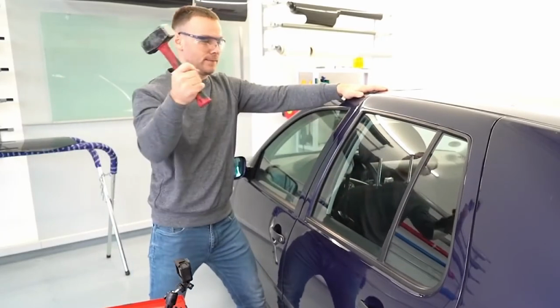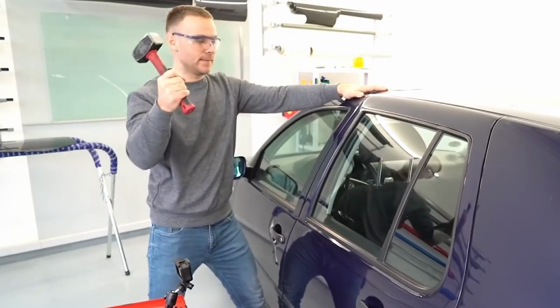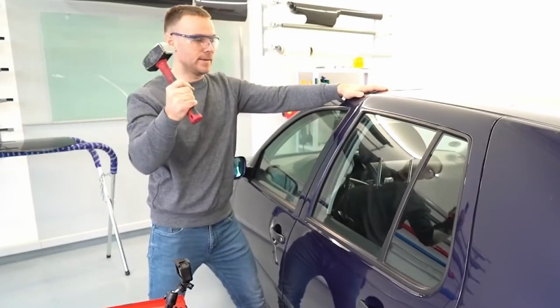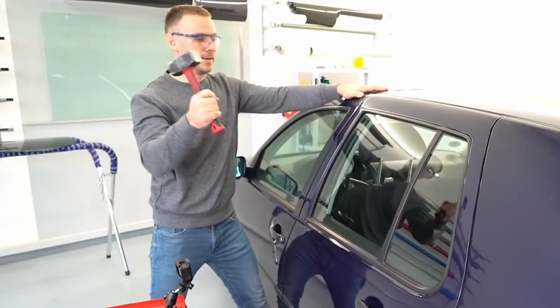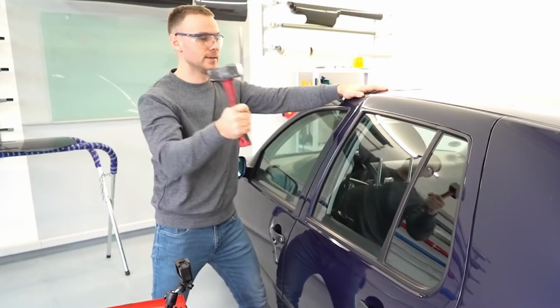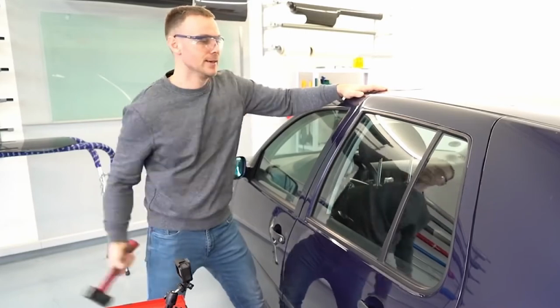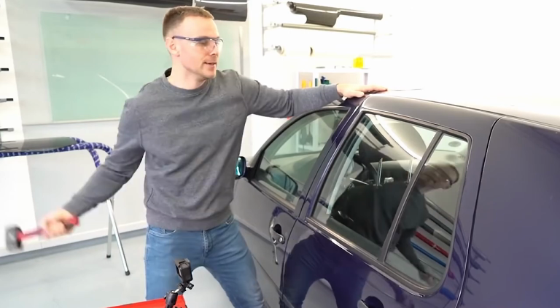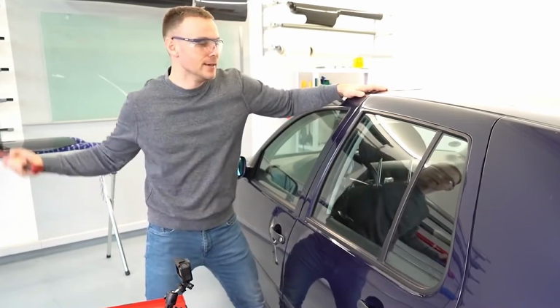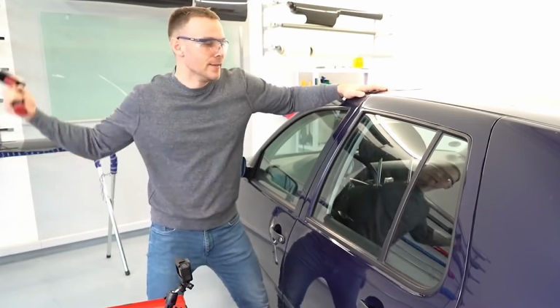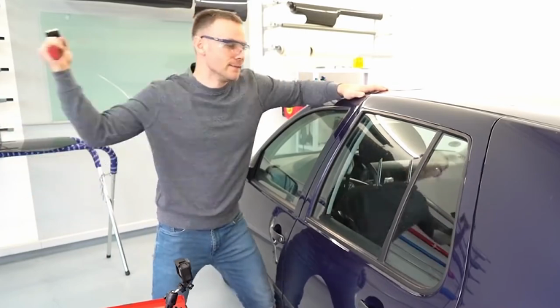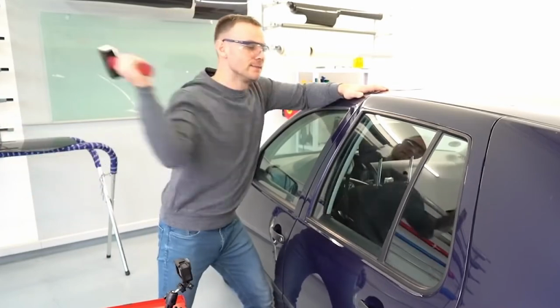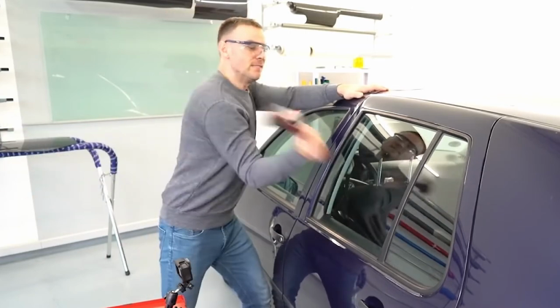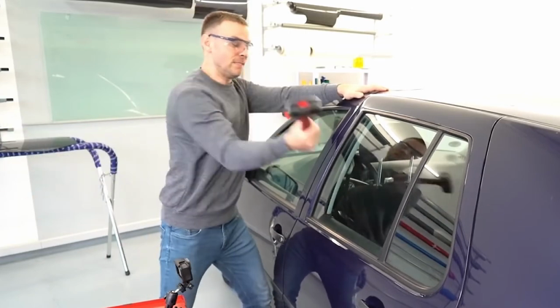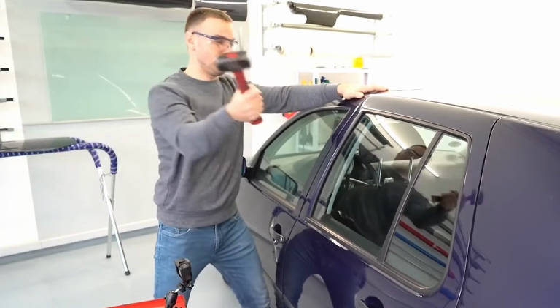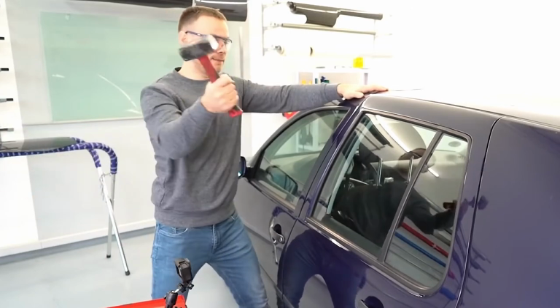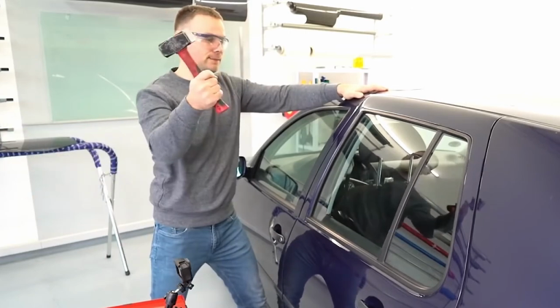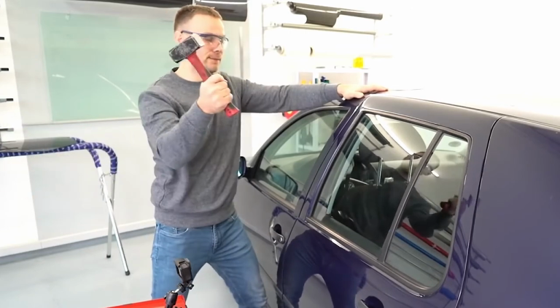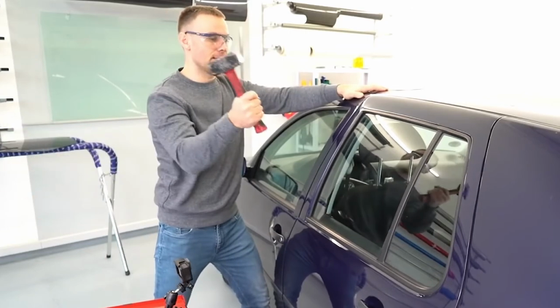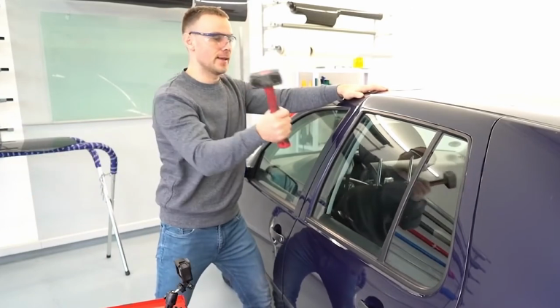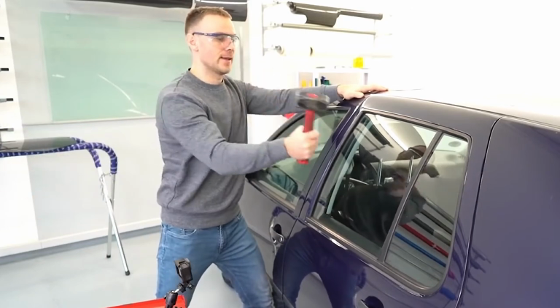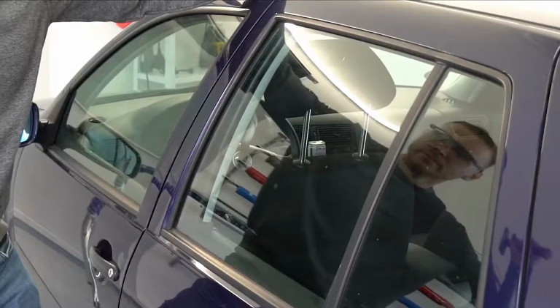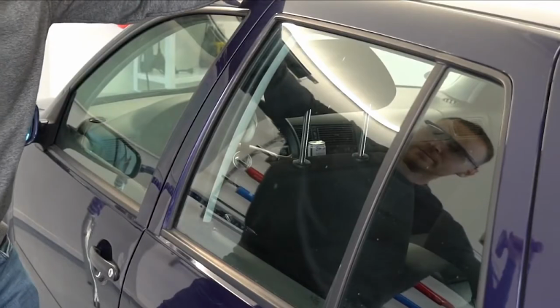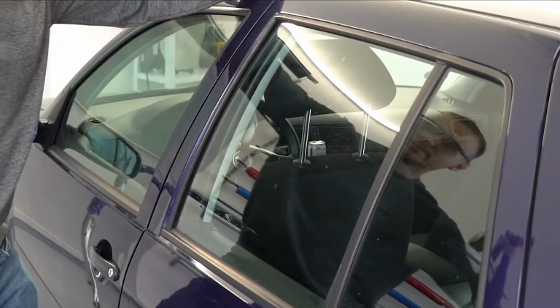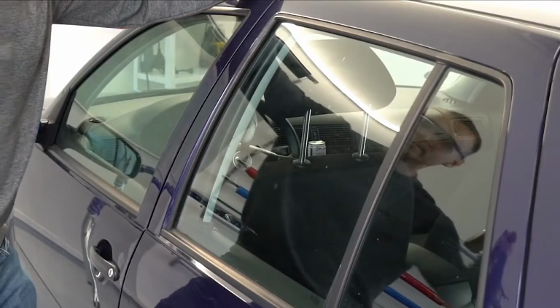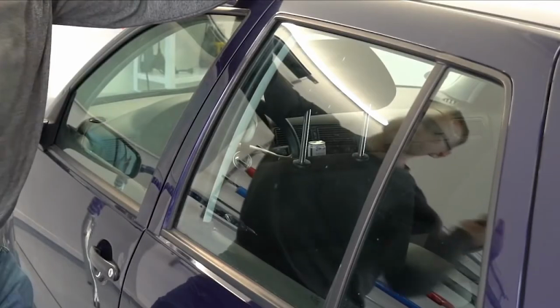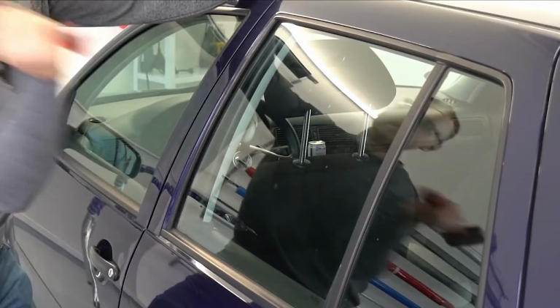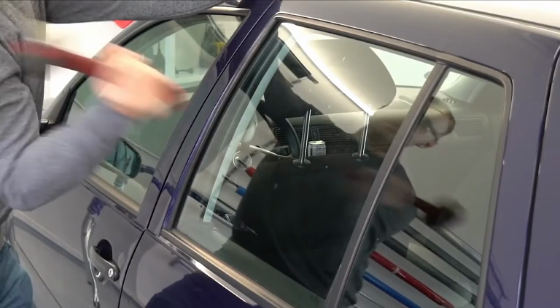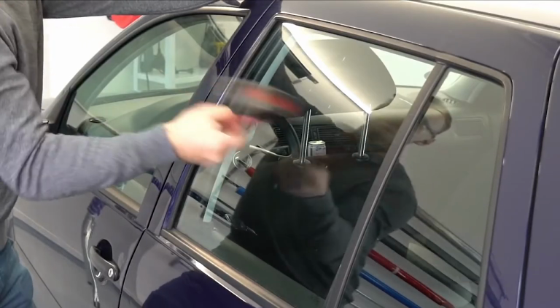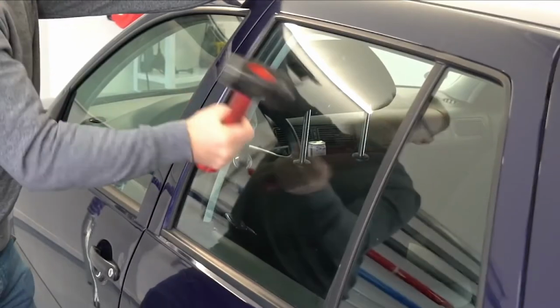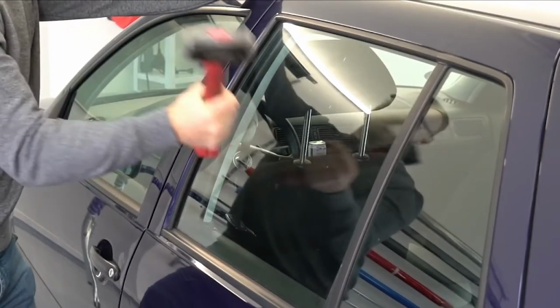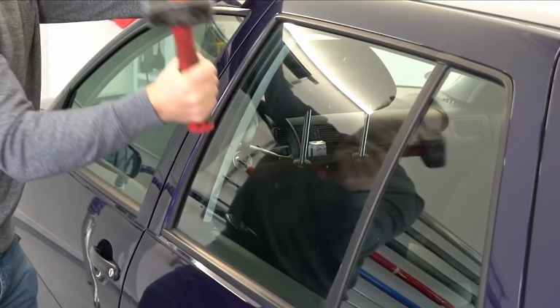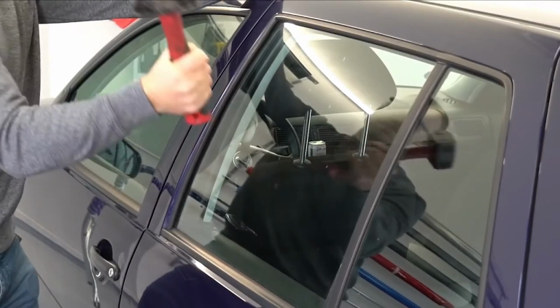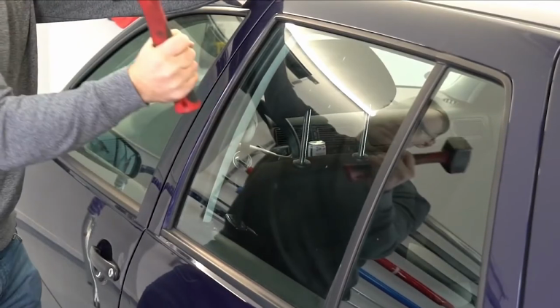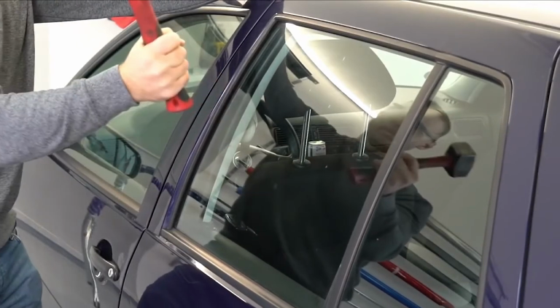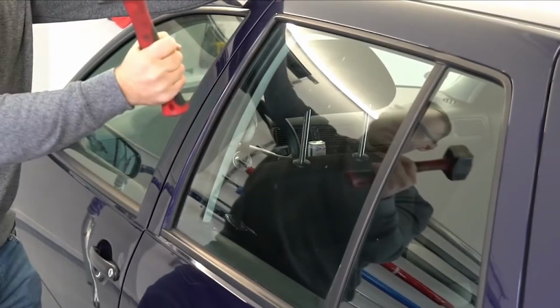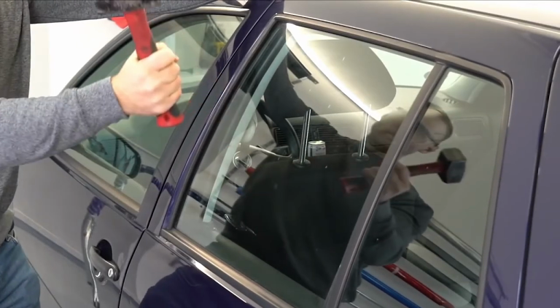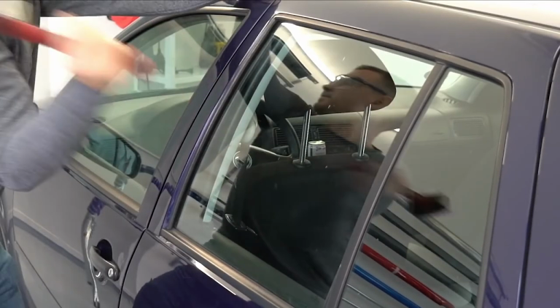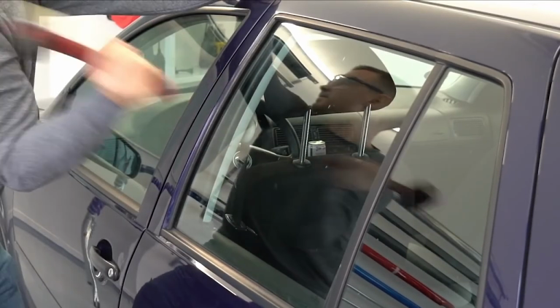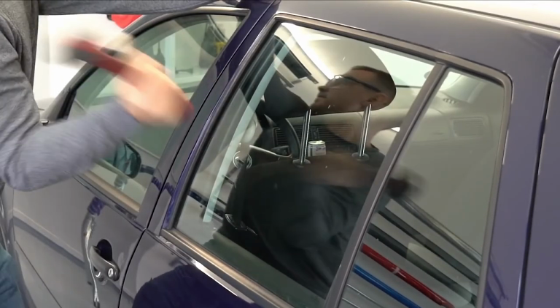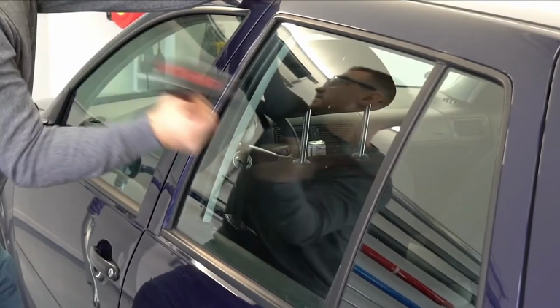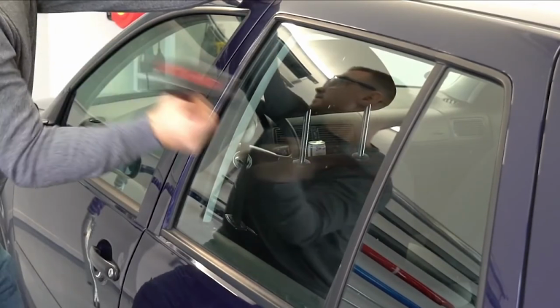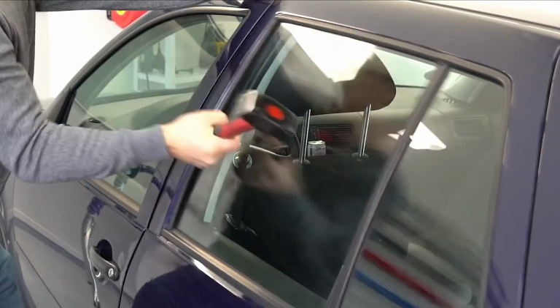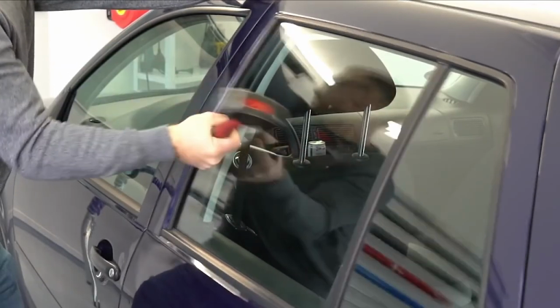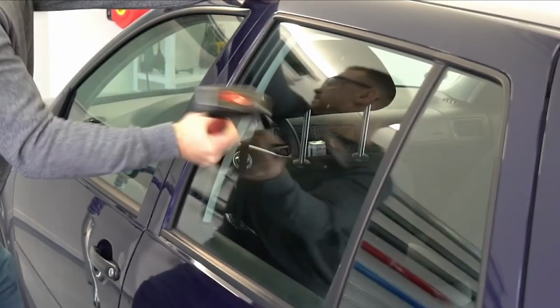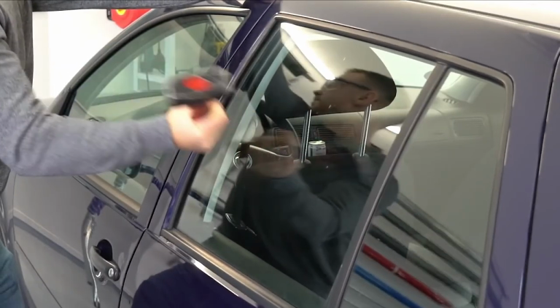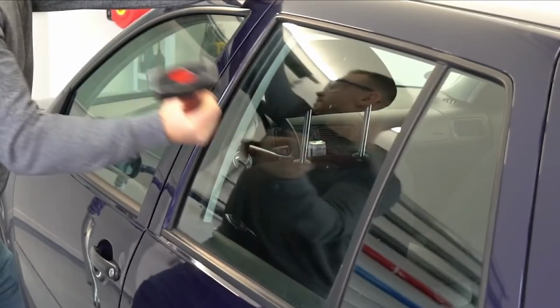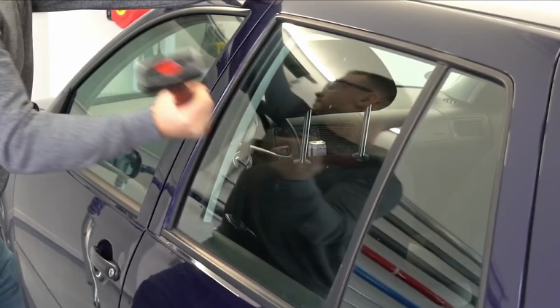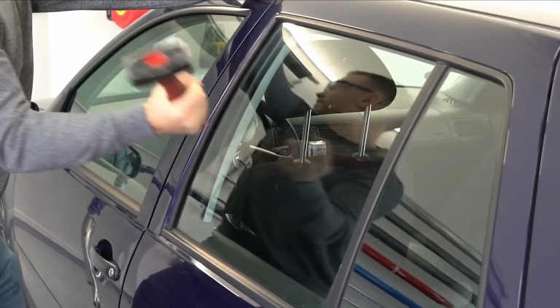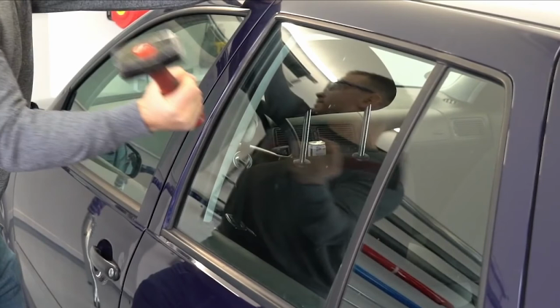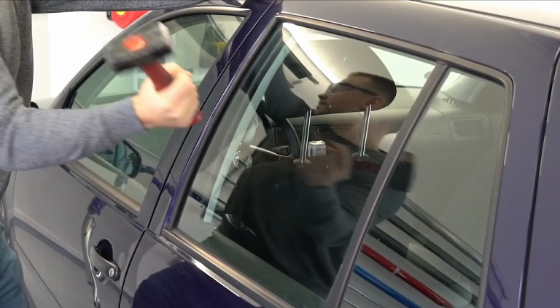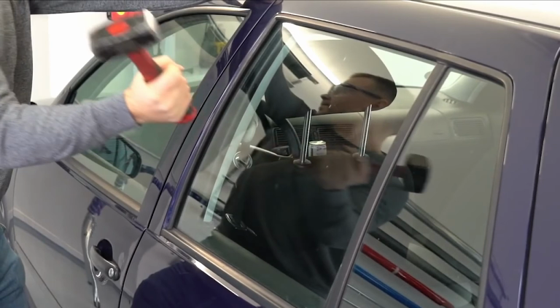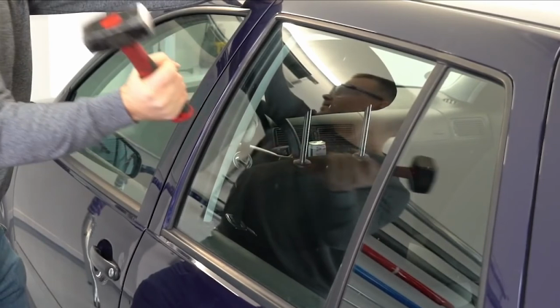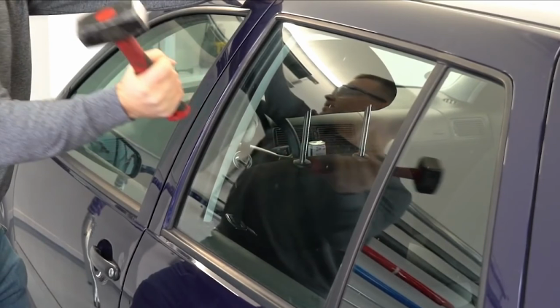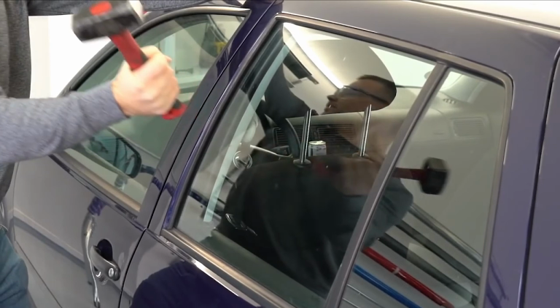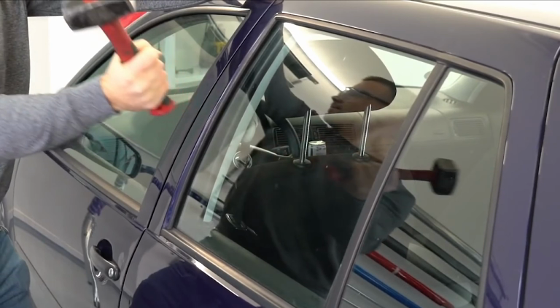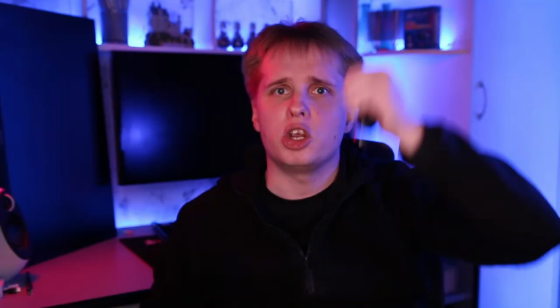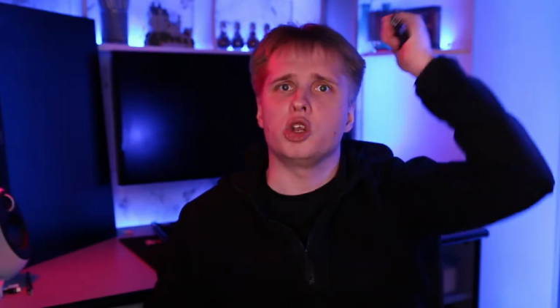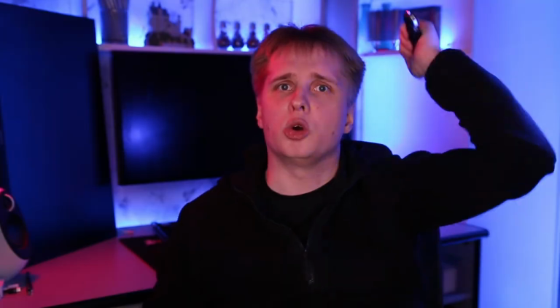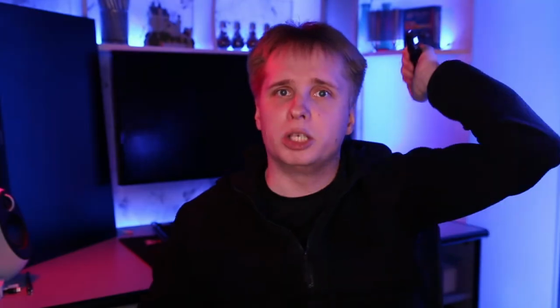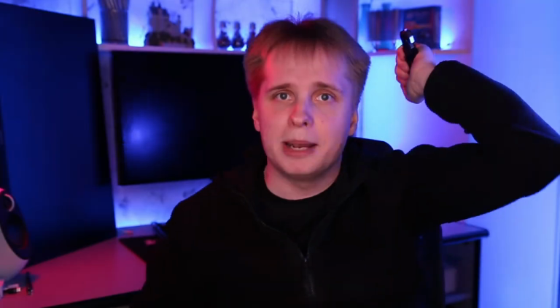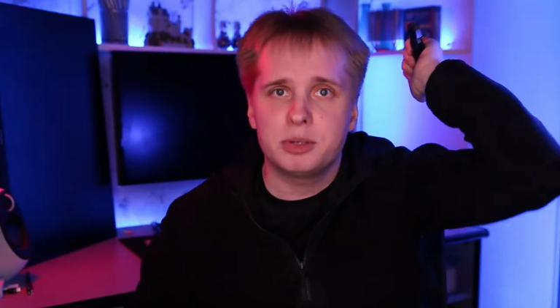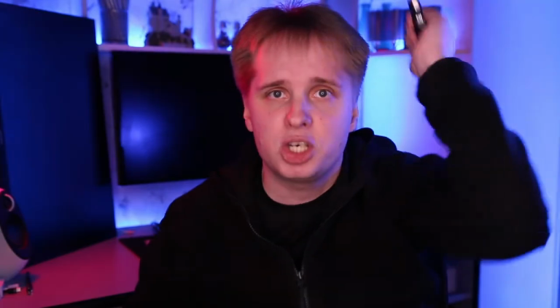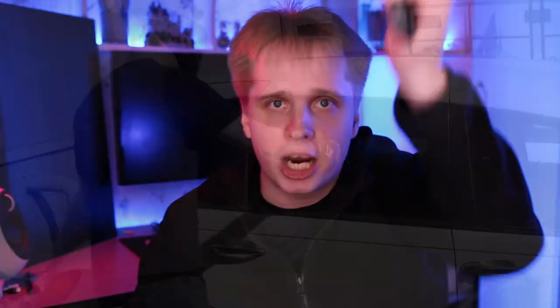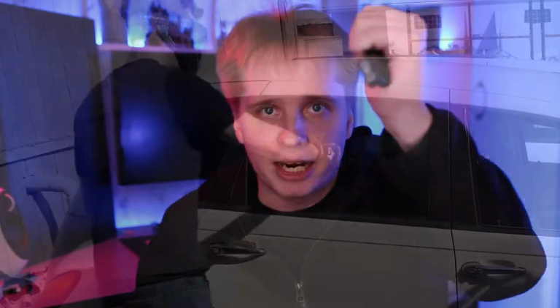Here's when you'd wish you had one on you — same with the seatbelt cutters. Jammed, stuck, or someone's in panic. Your time to shine.